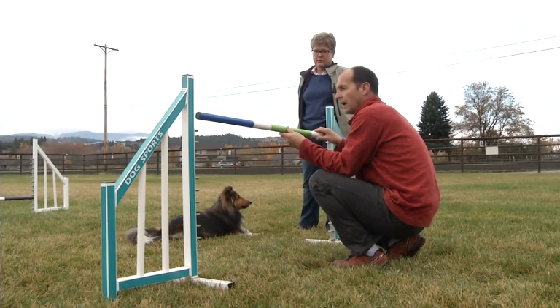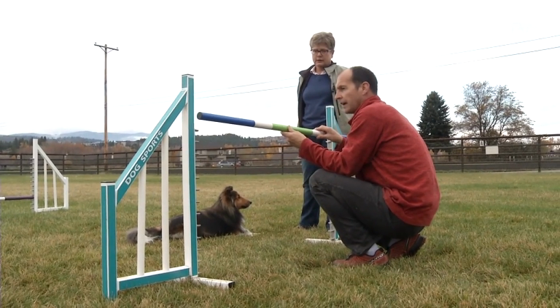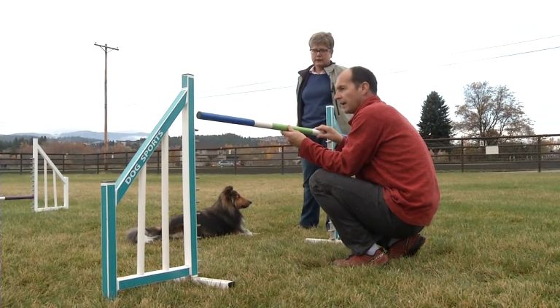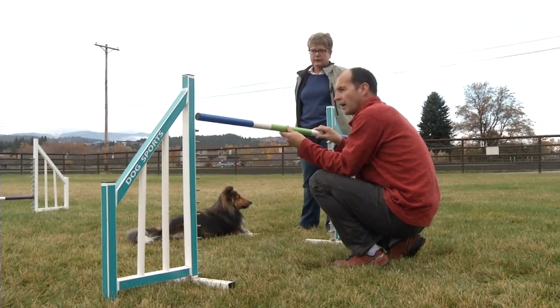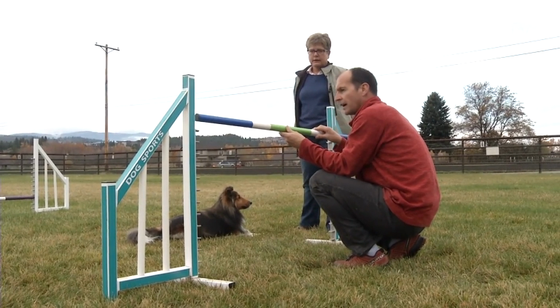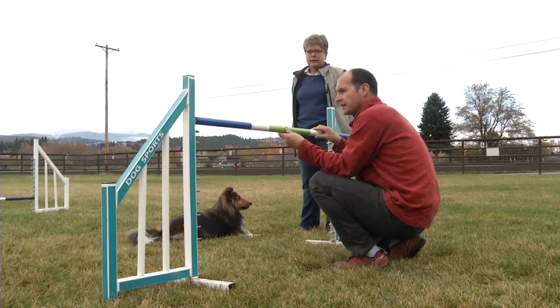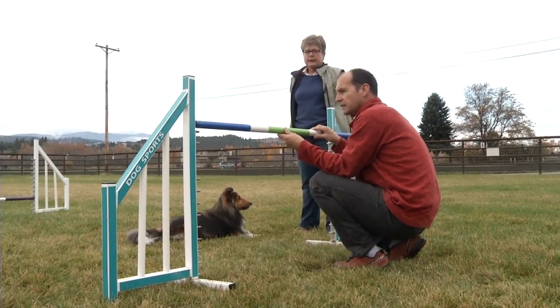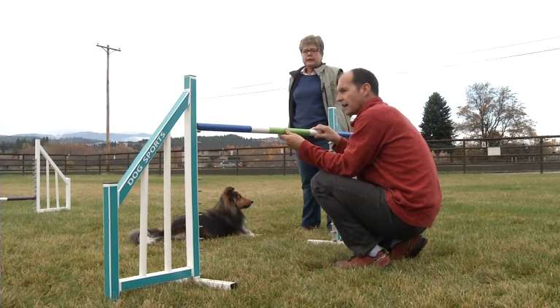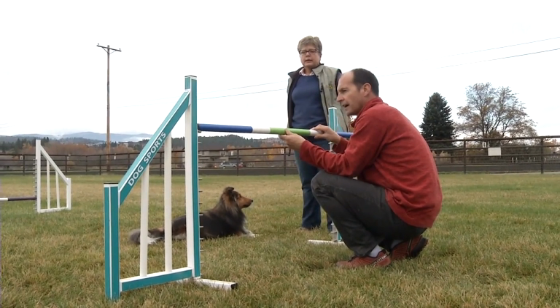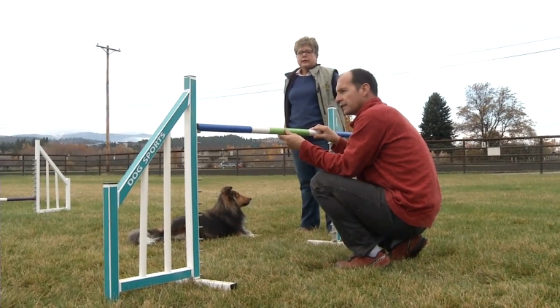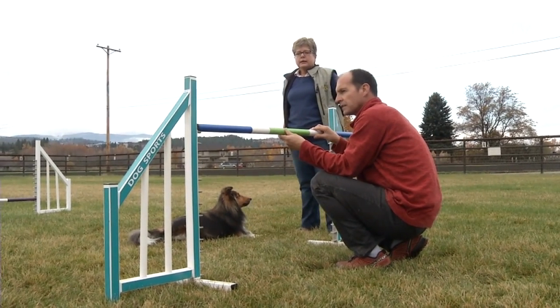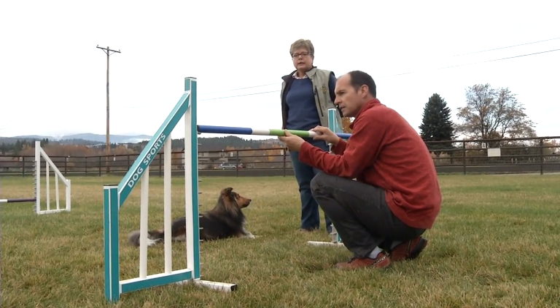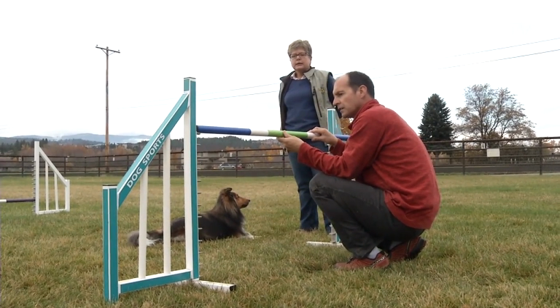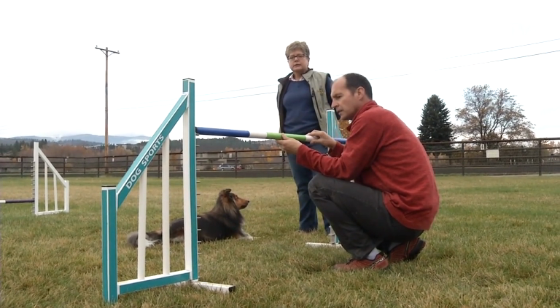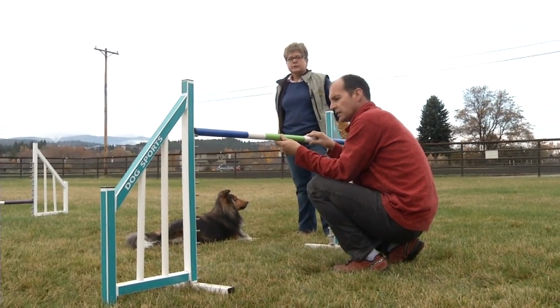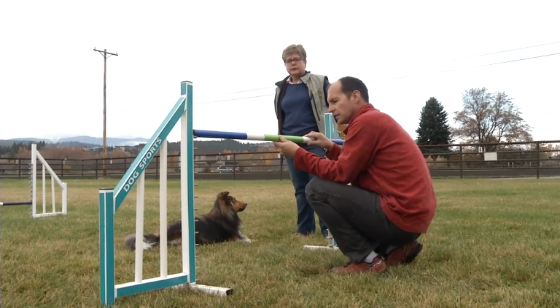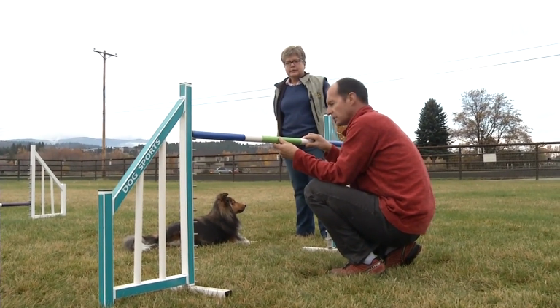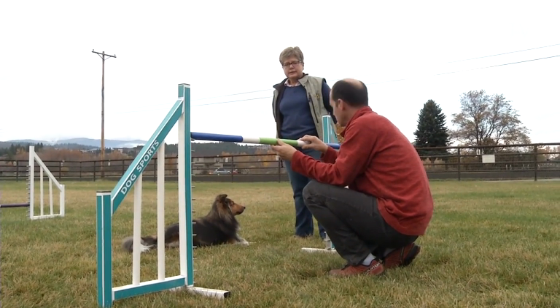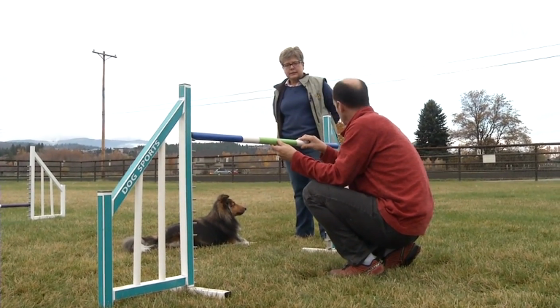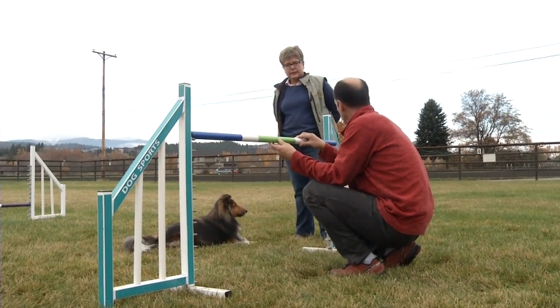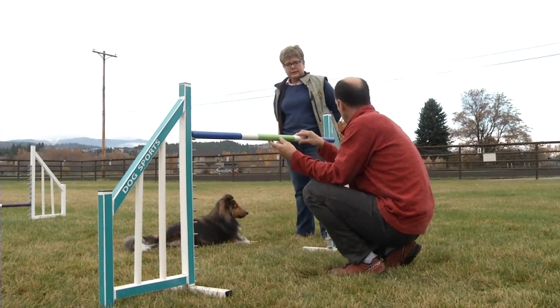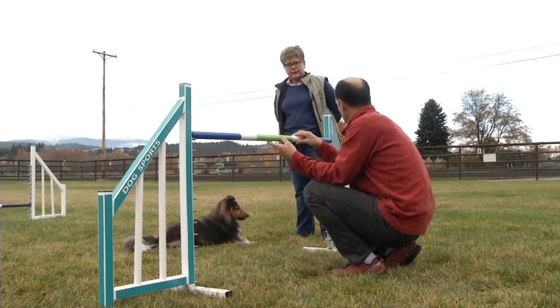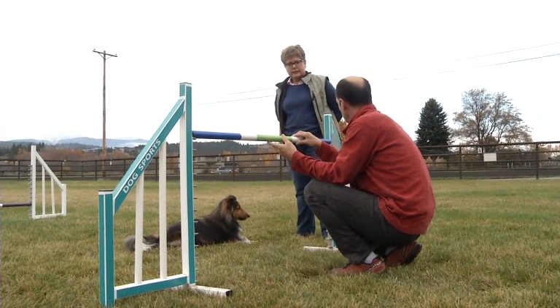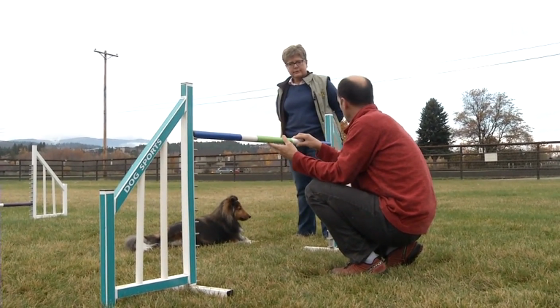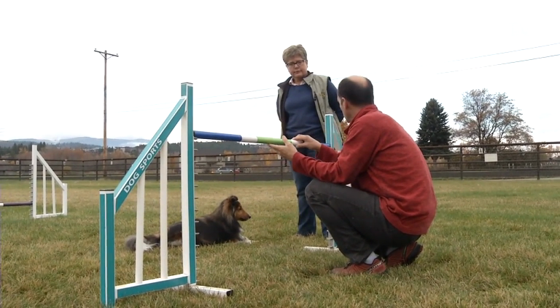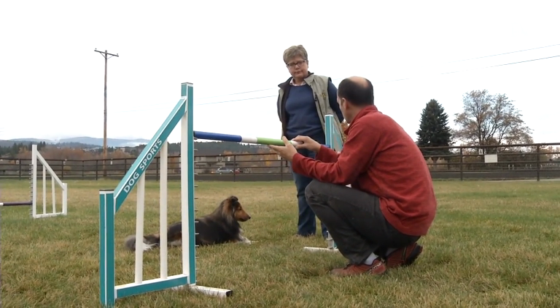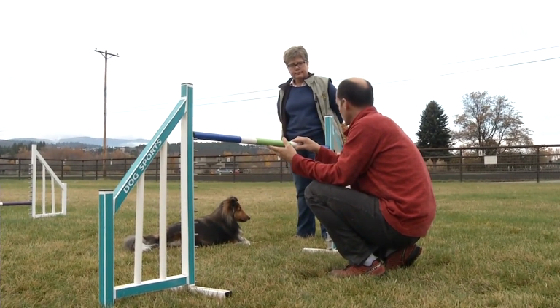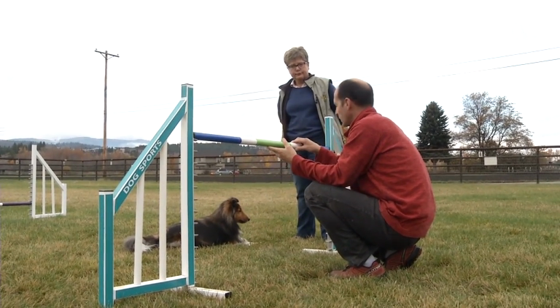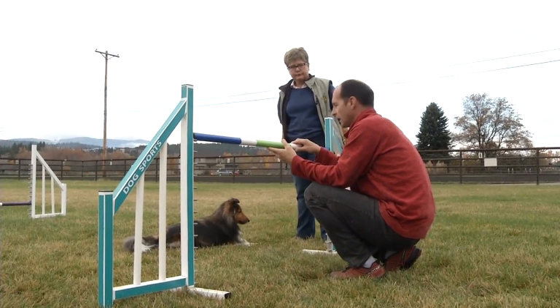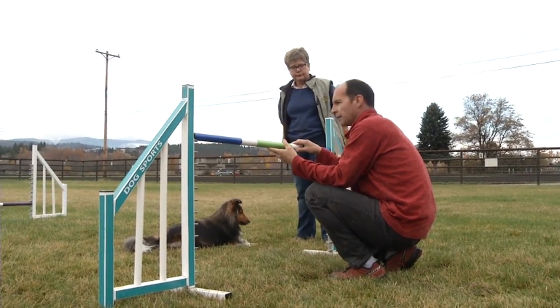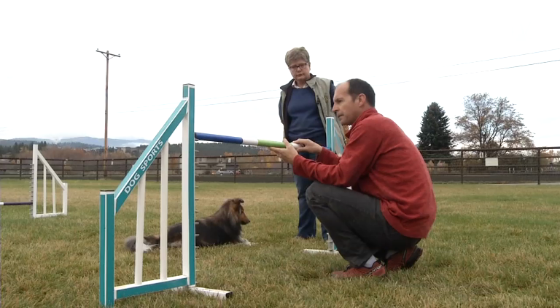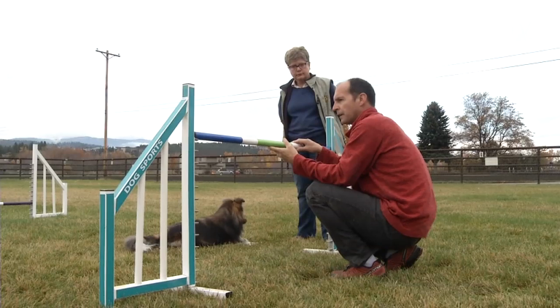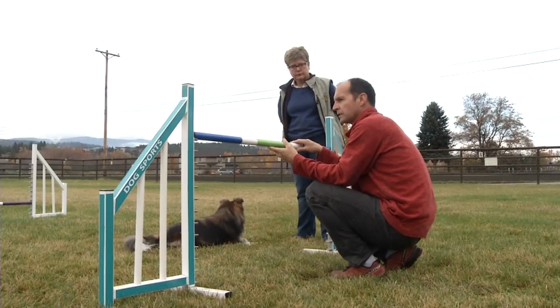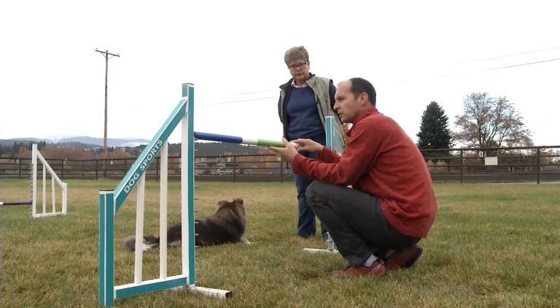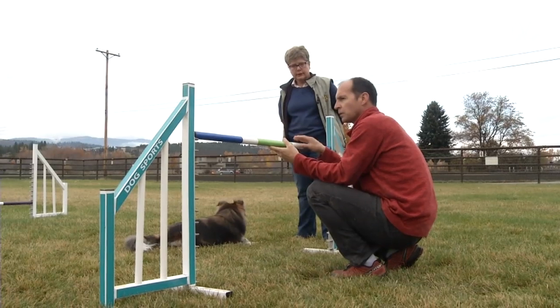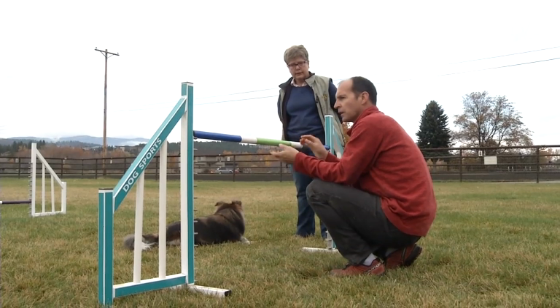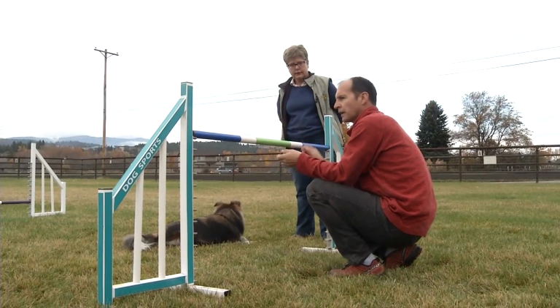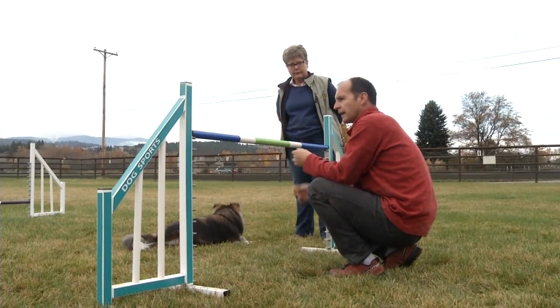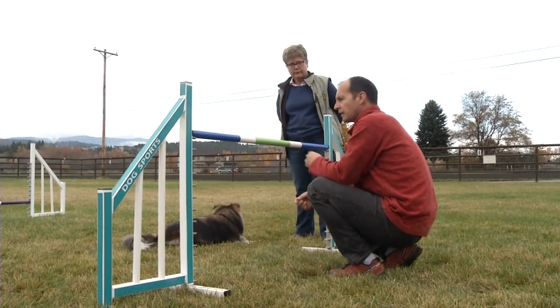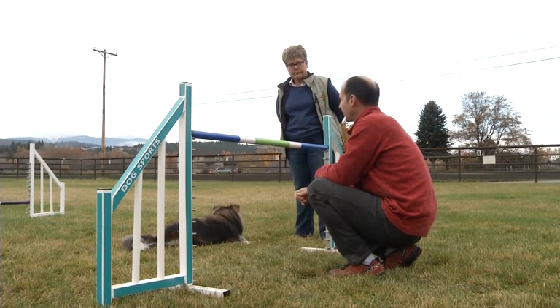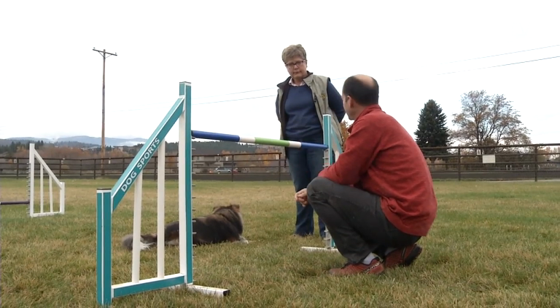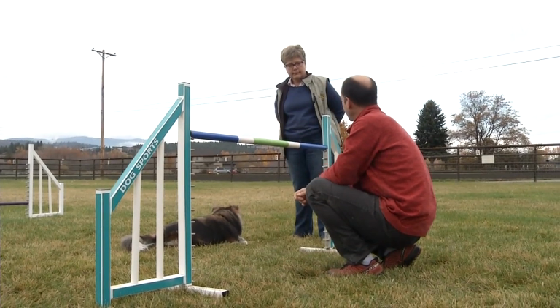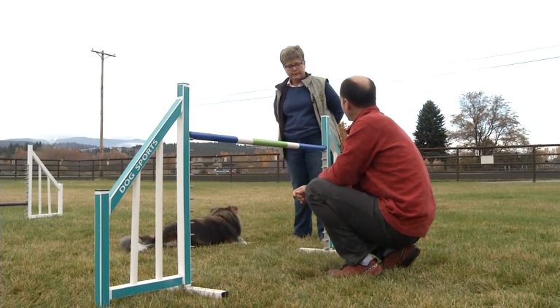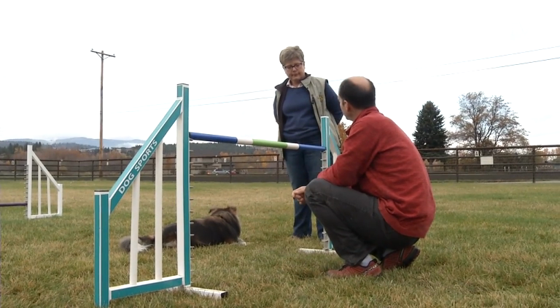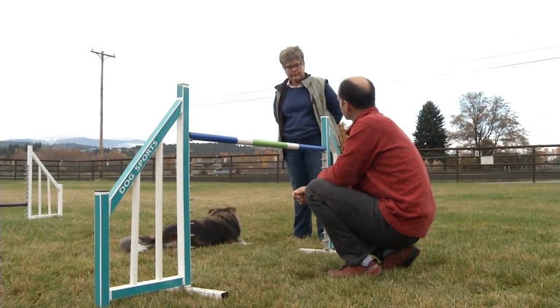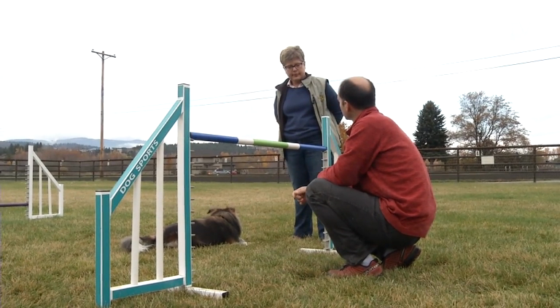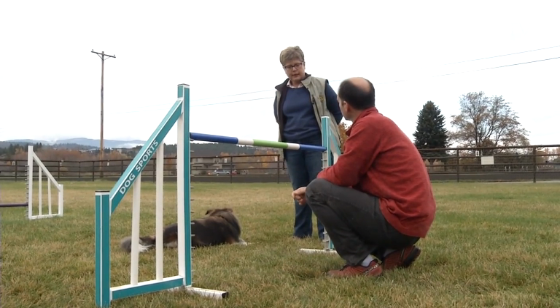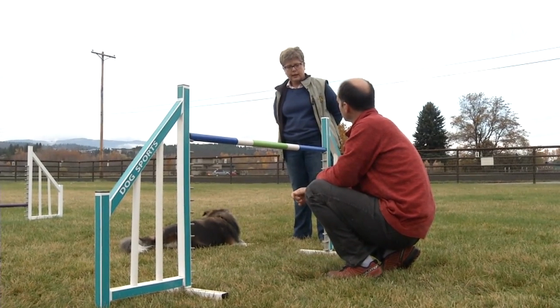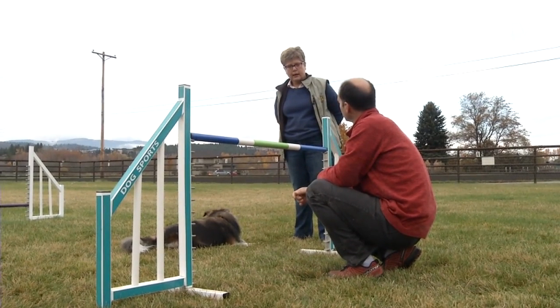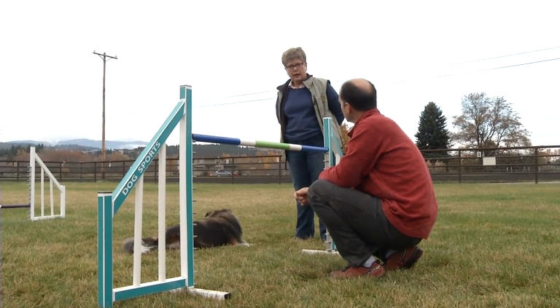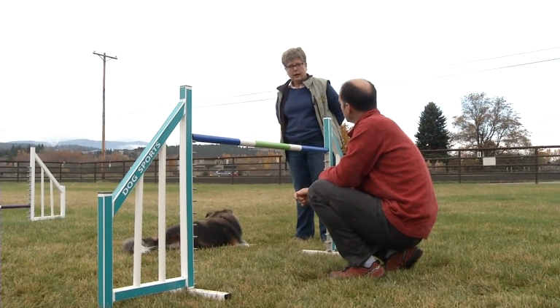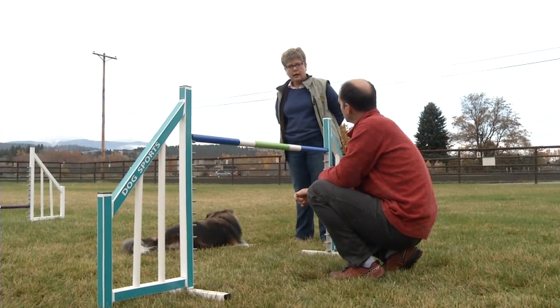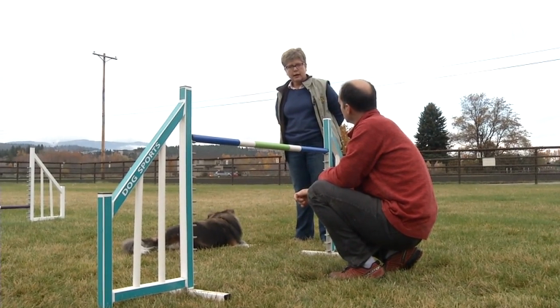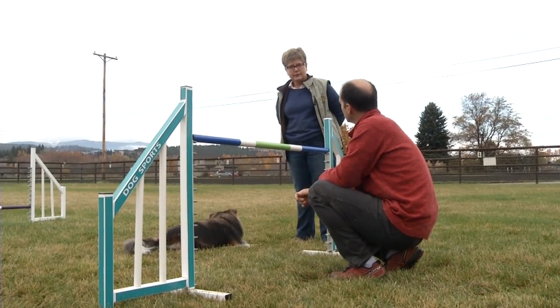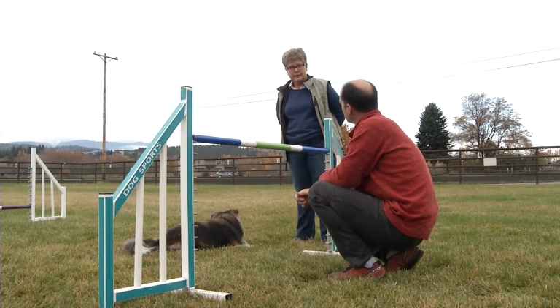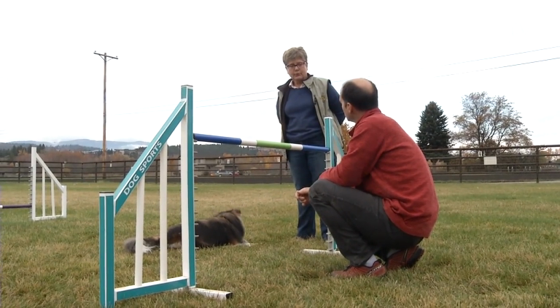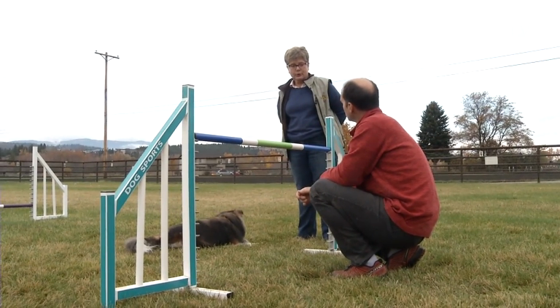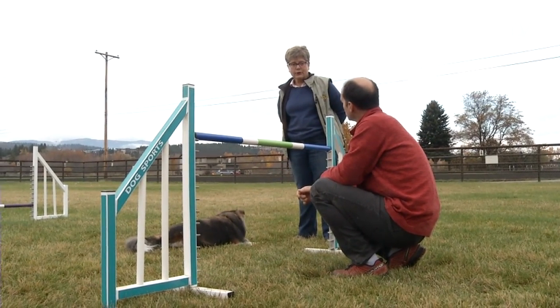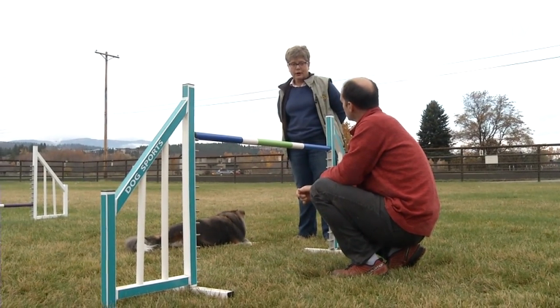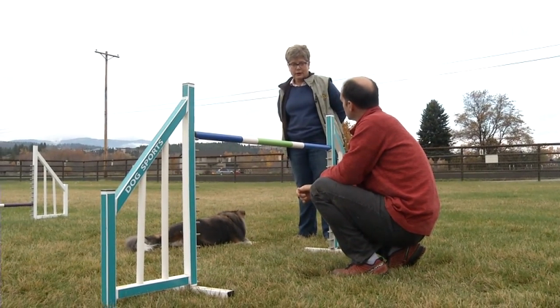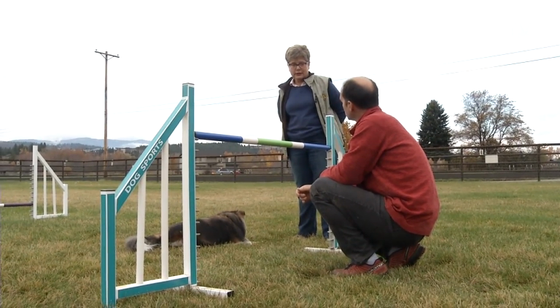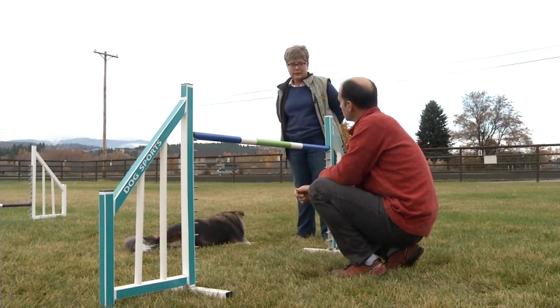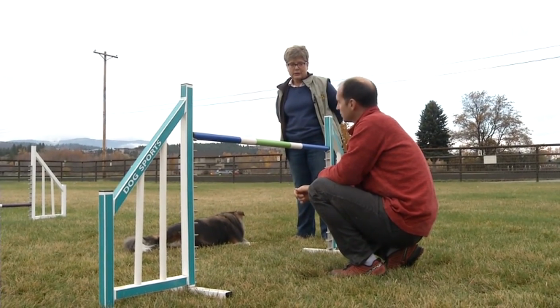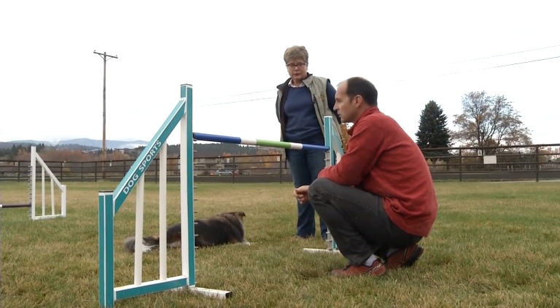The highest height is 26 inches, right up here. So we're looking at Great Danes? Yes, and some Border Collies too.